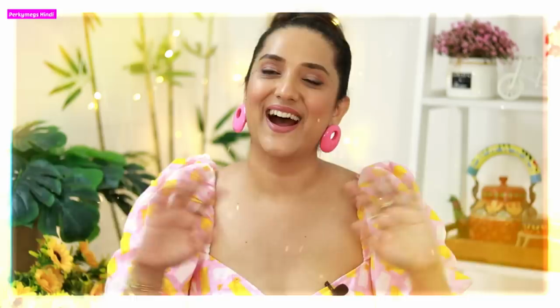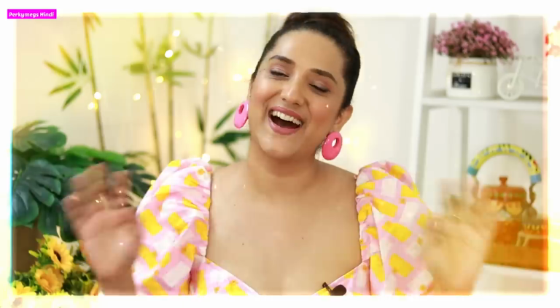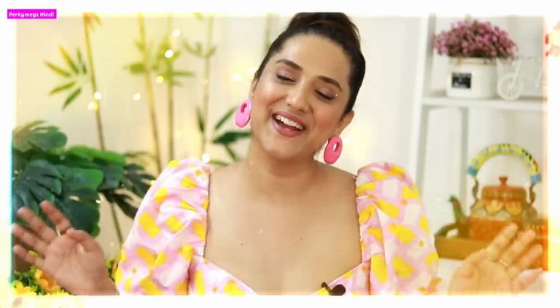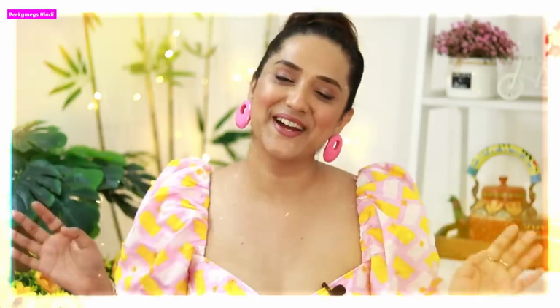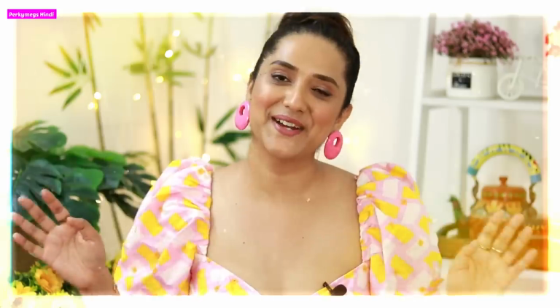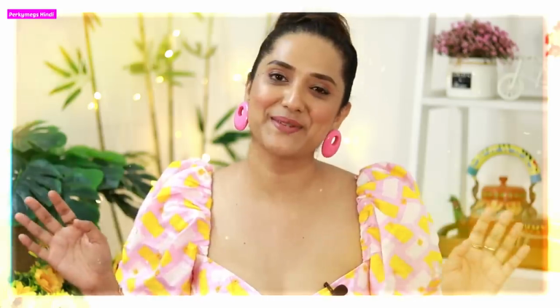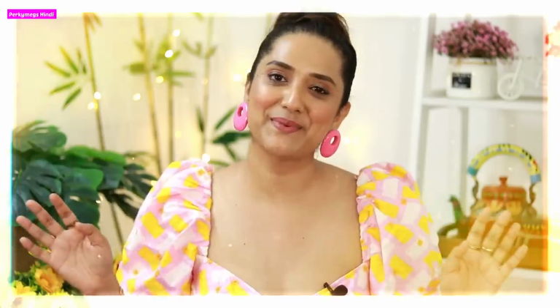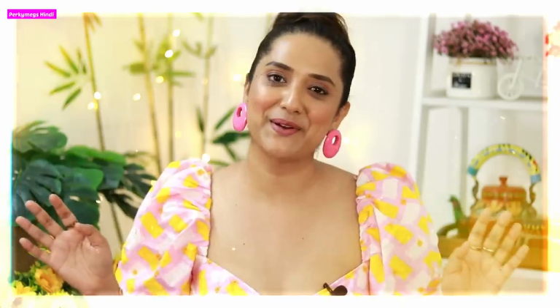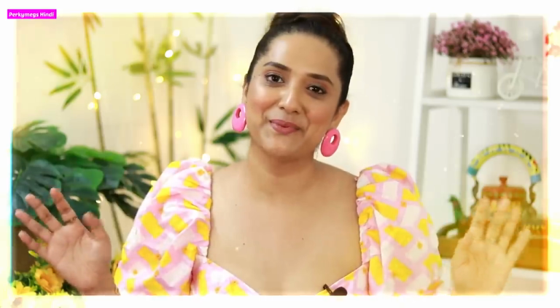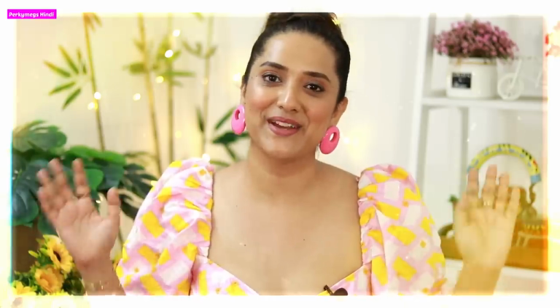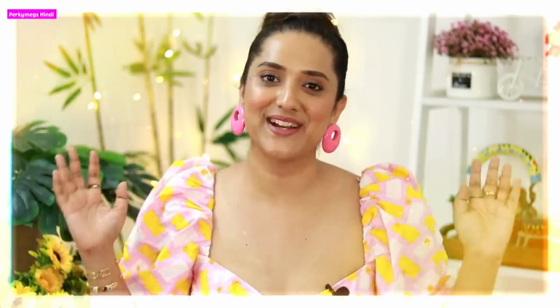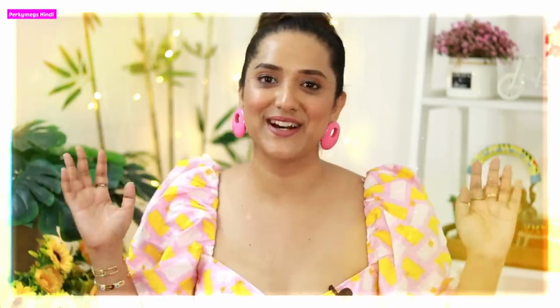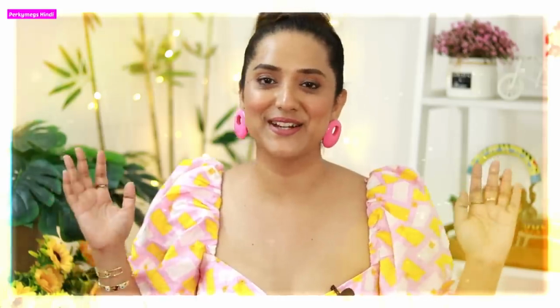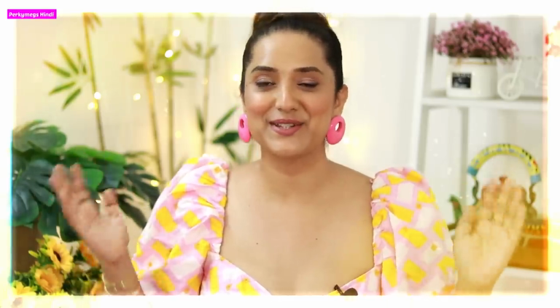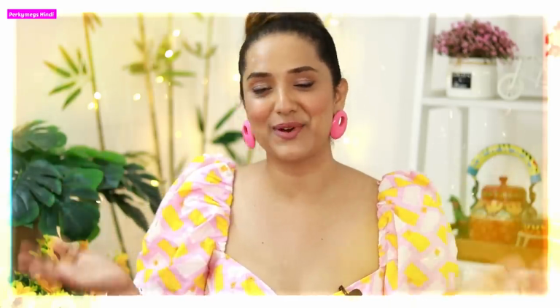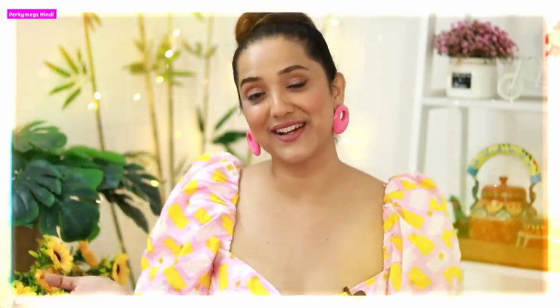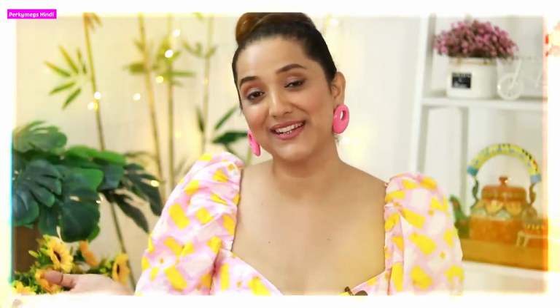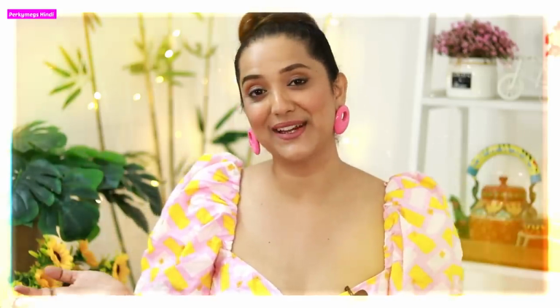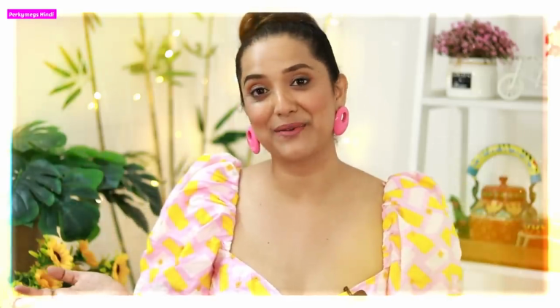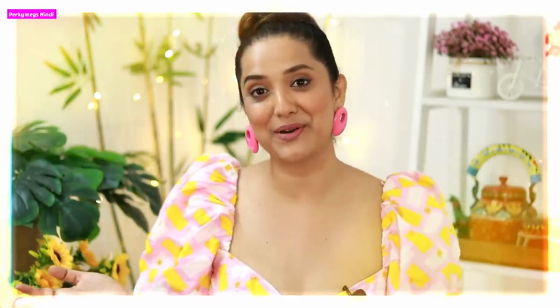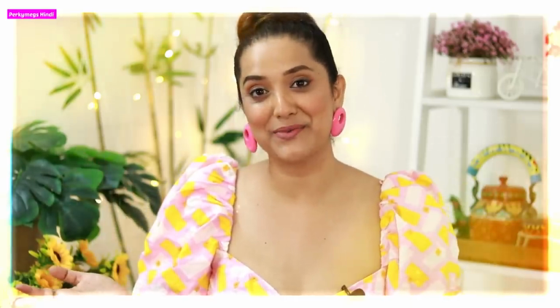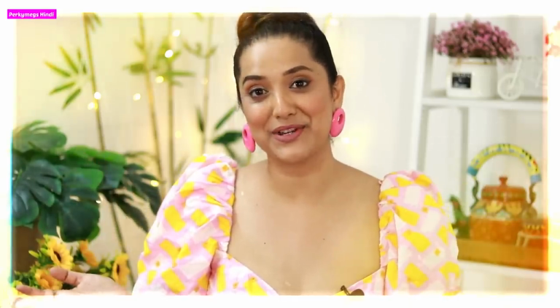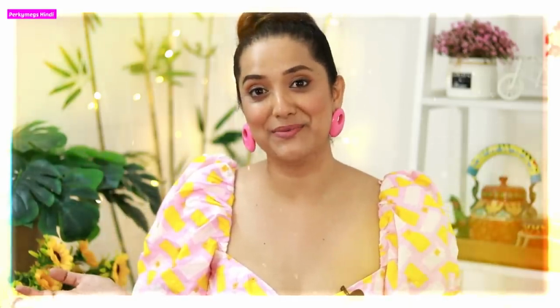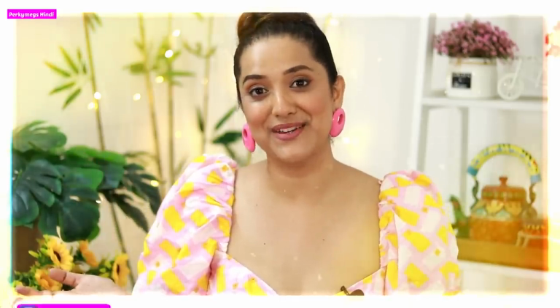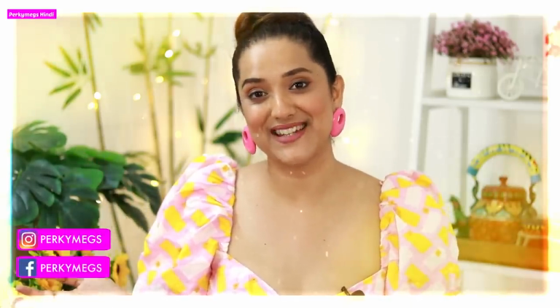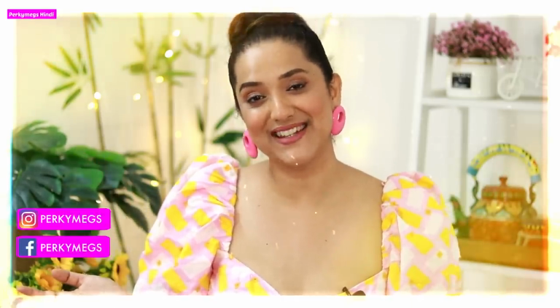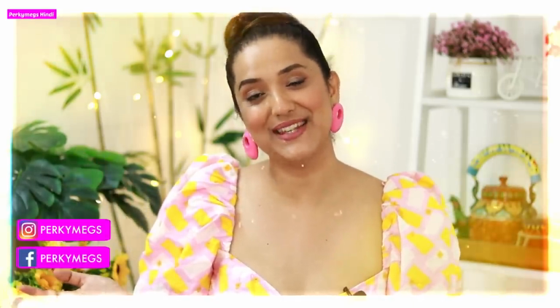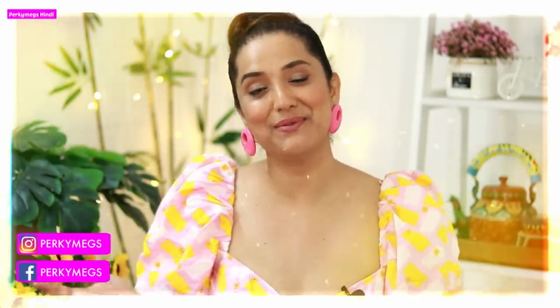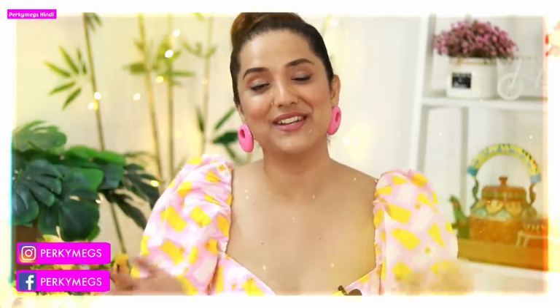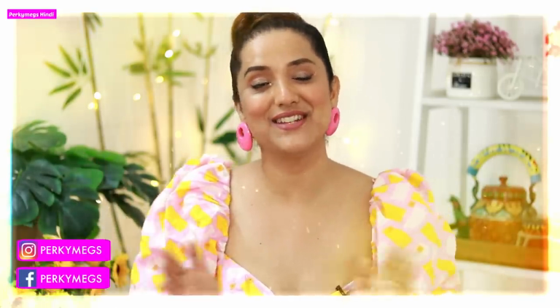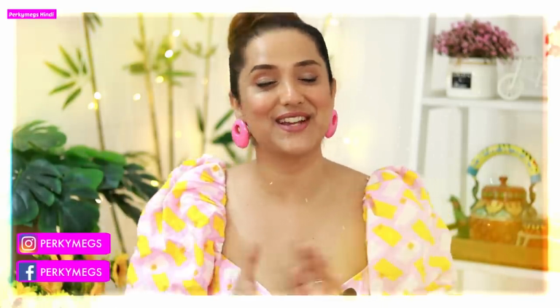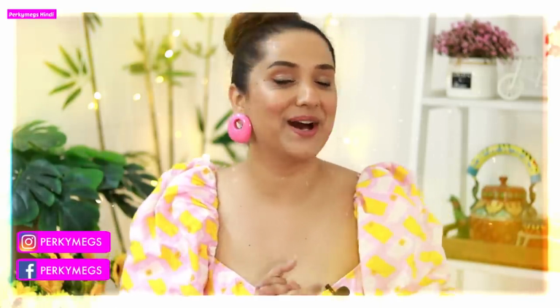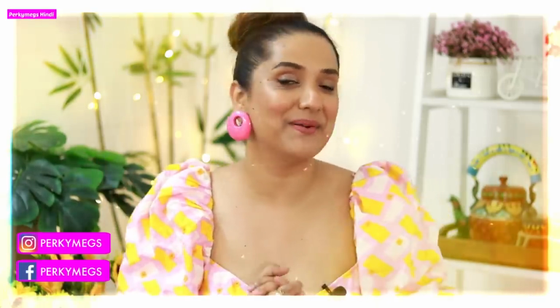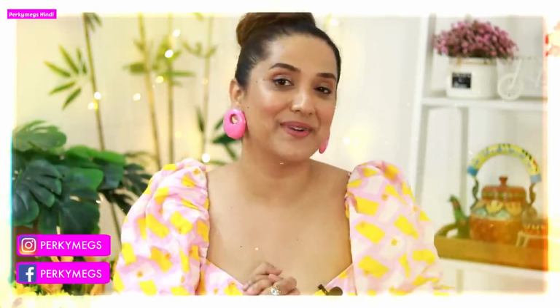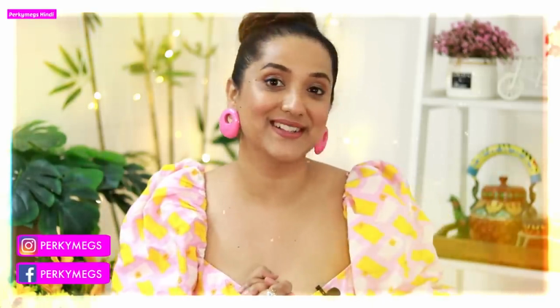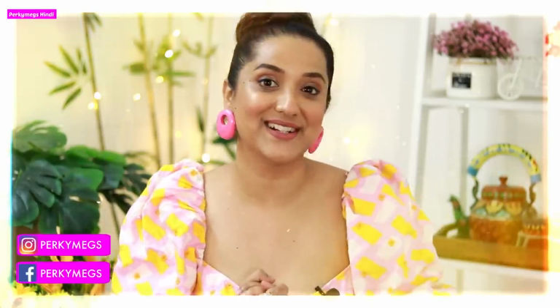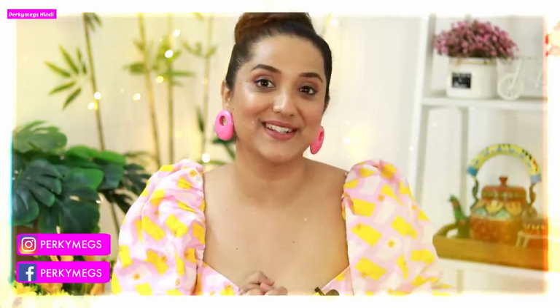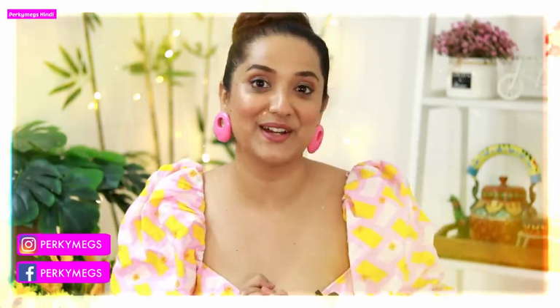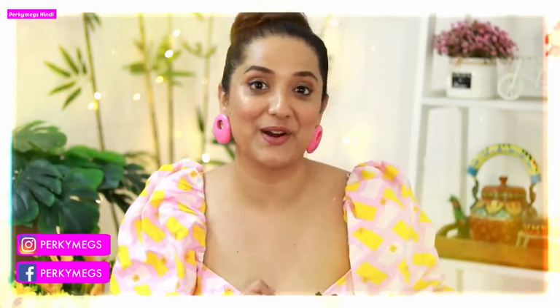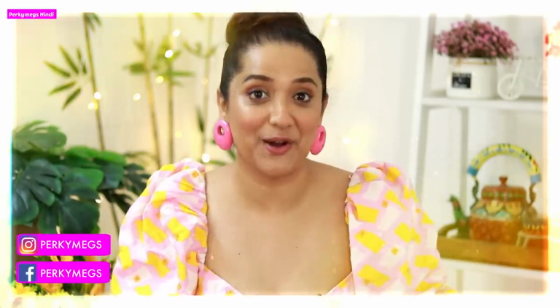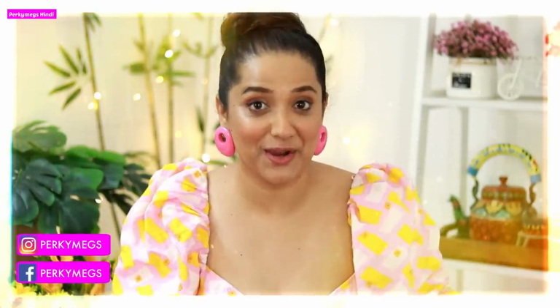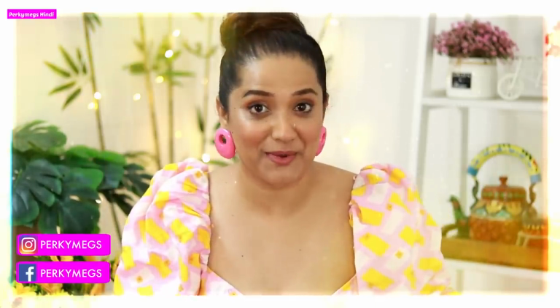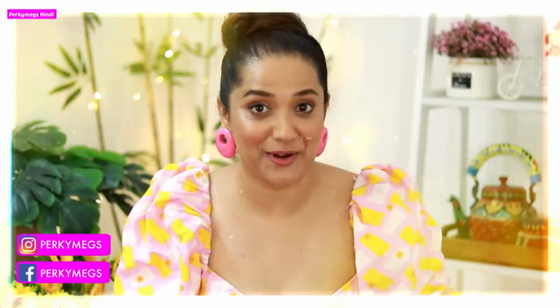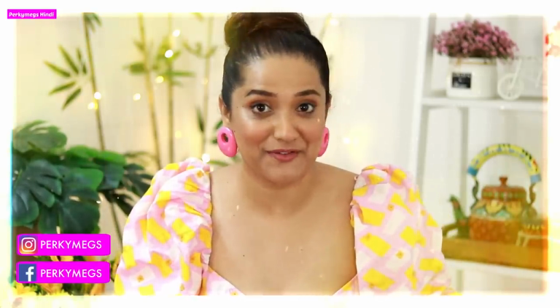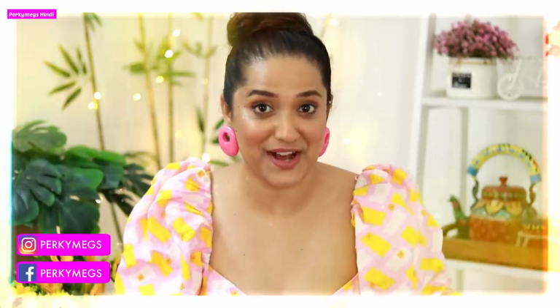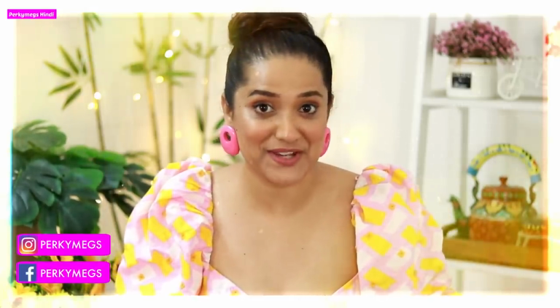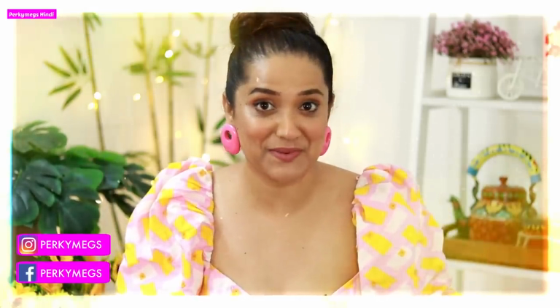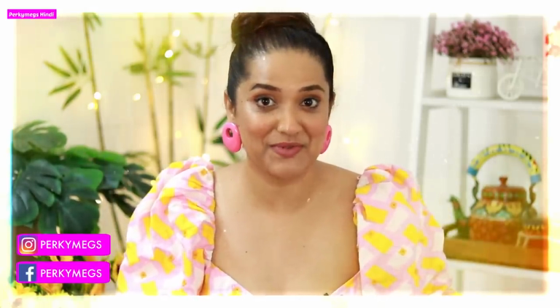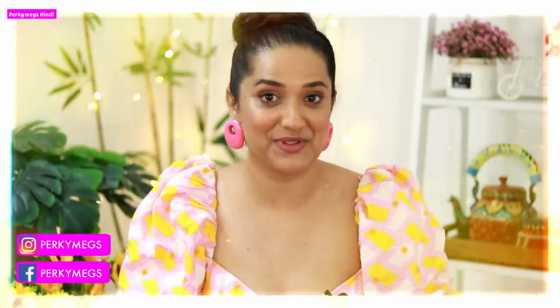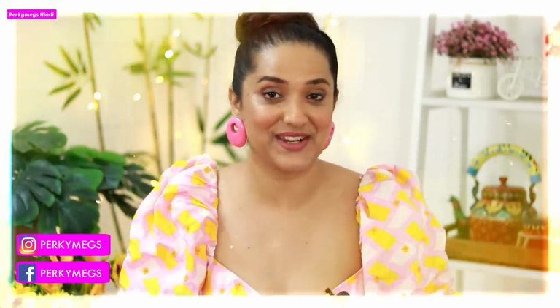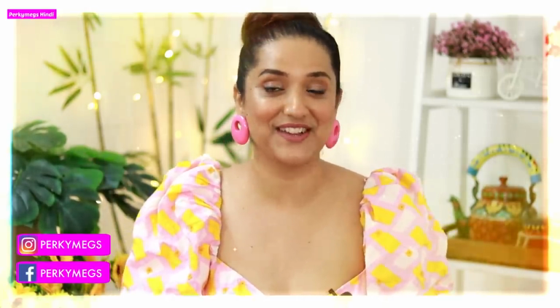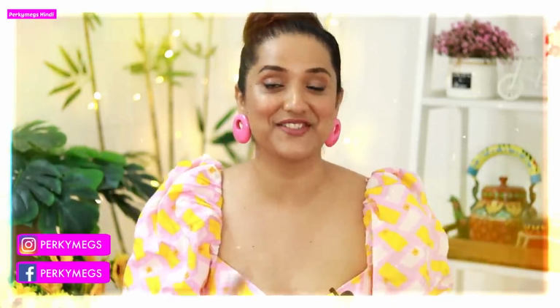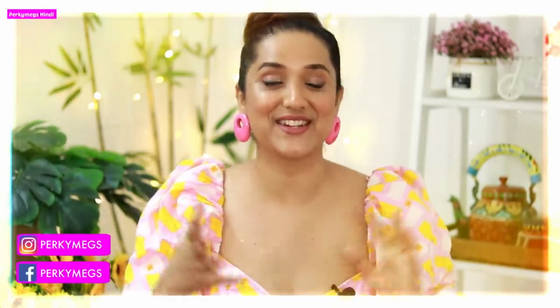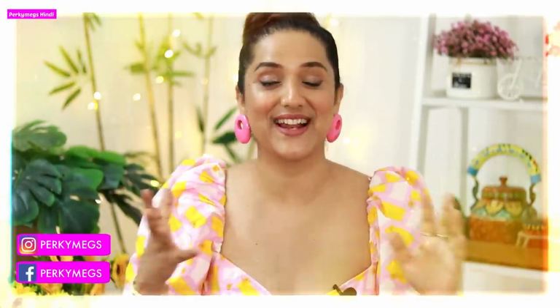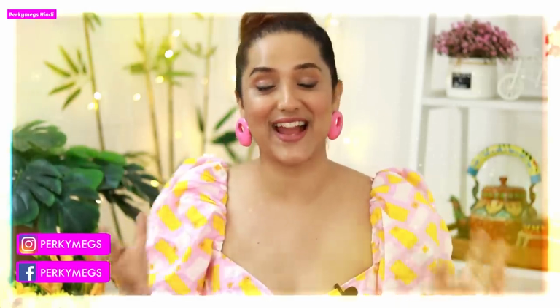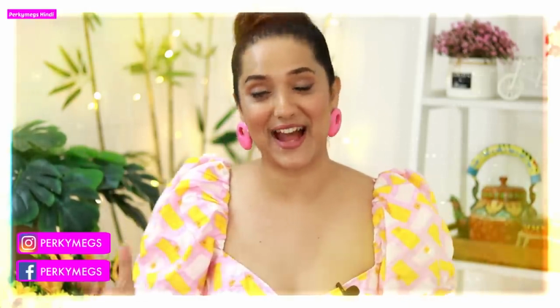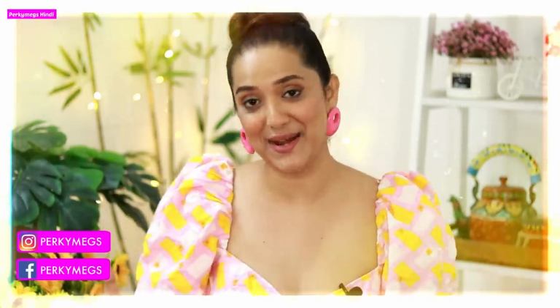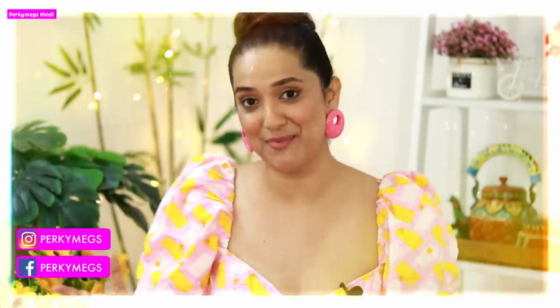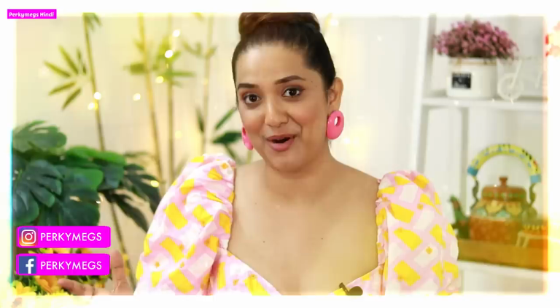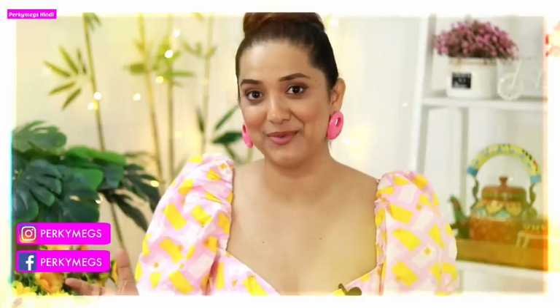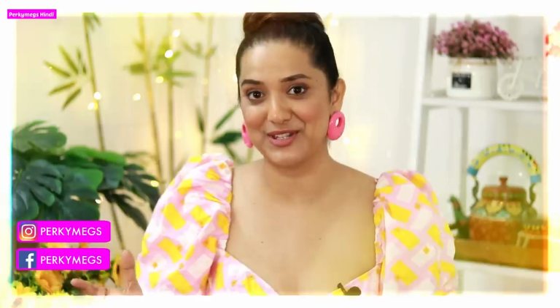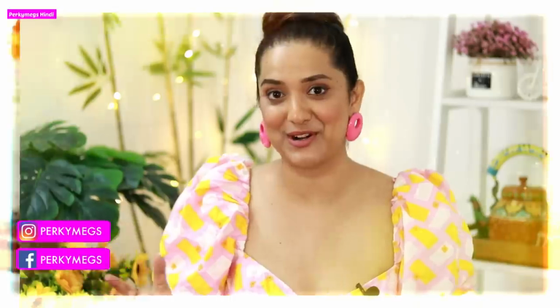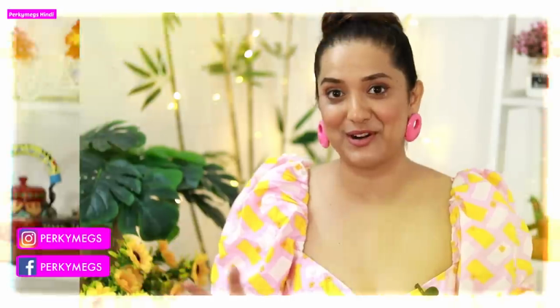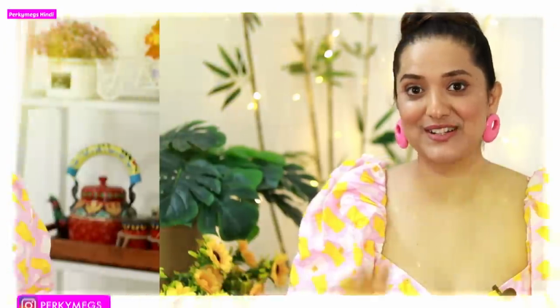Hi guys, I am Megha and welcome to Pocky Bigs Hindi where we talk about fashion, beauty, lifestyle and mommy talks.